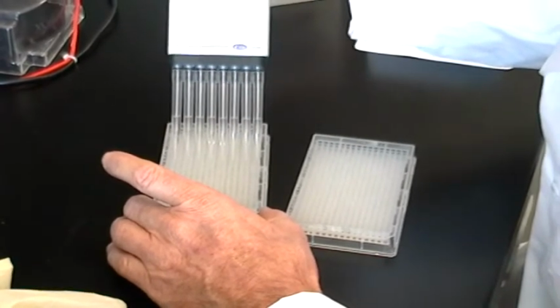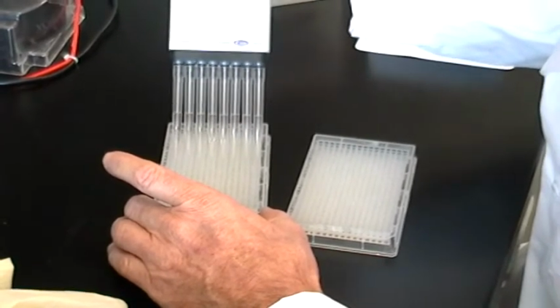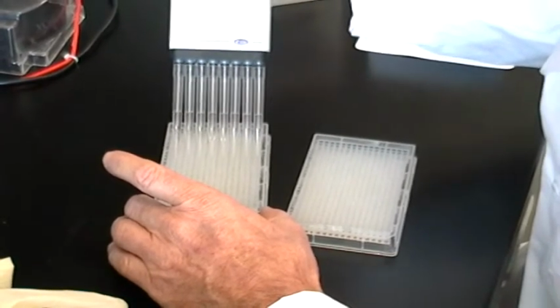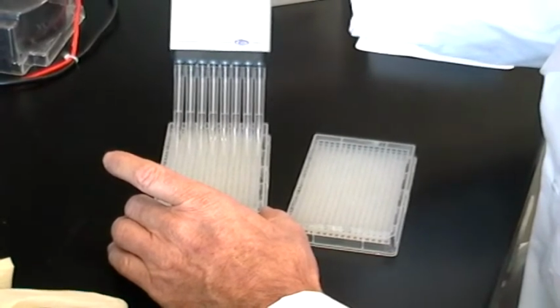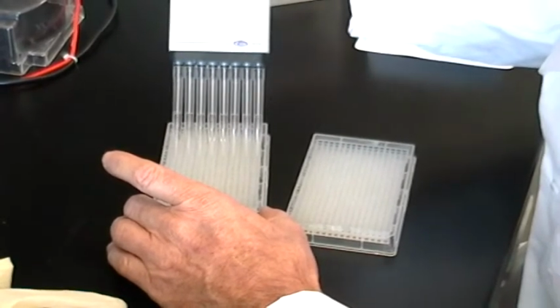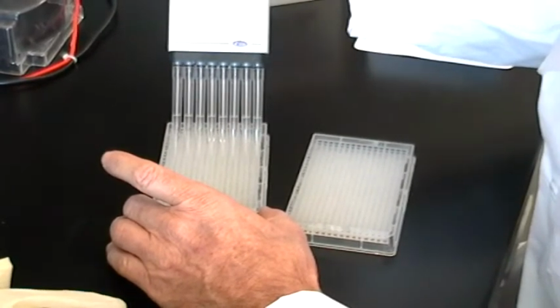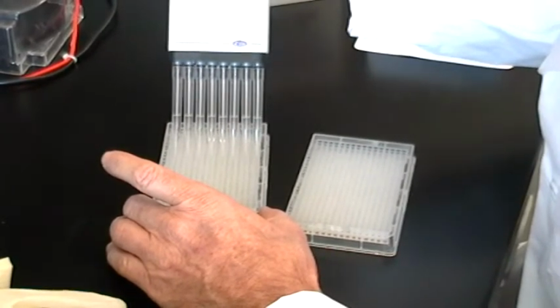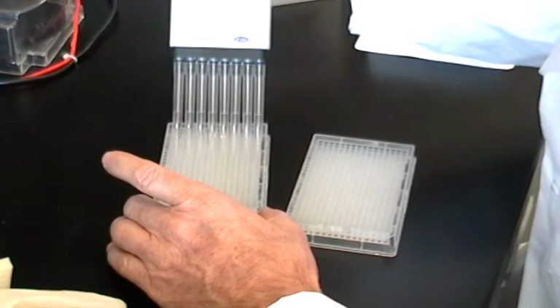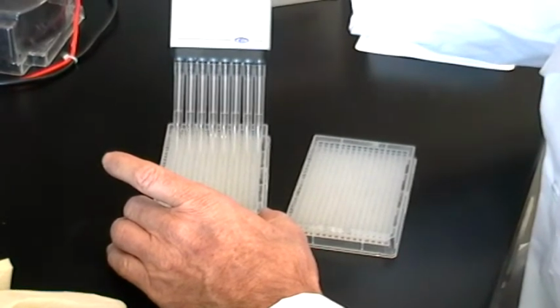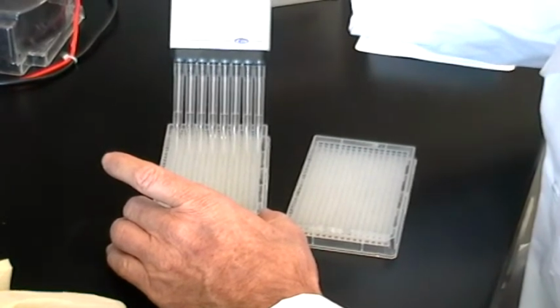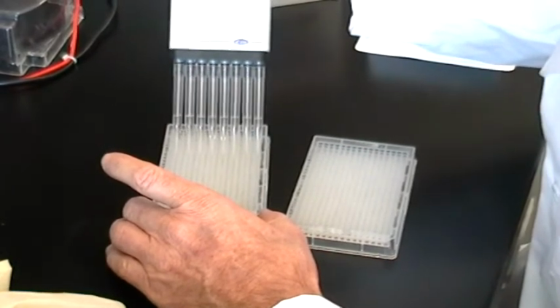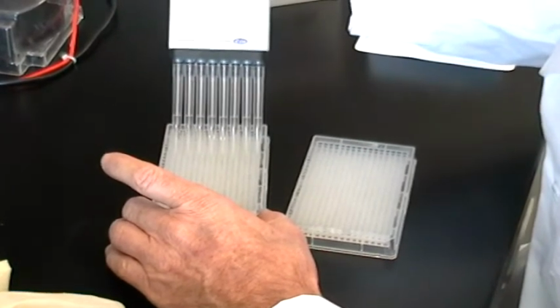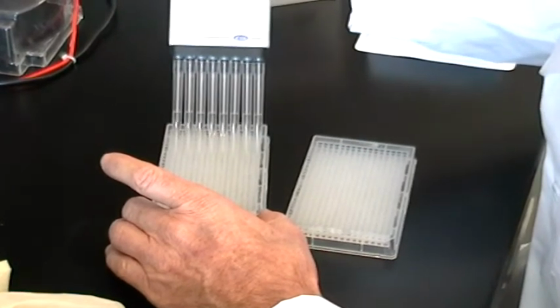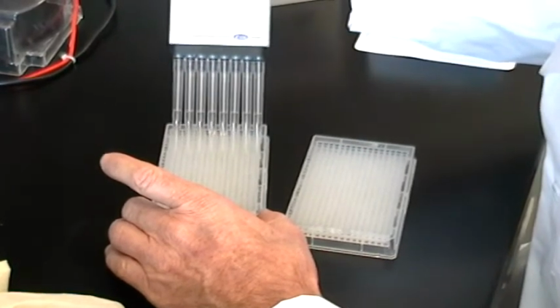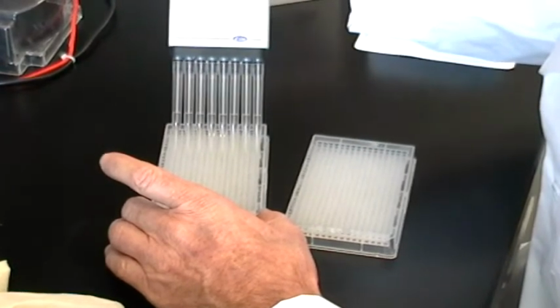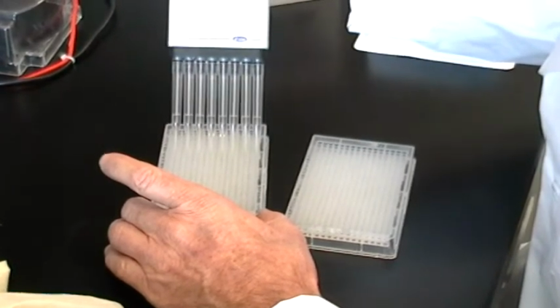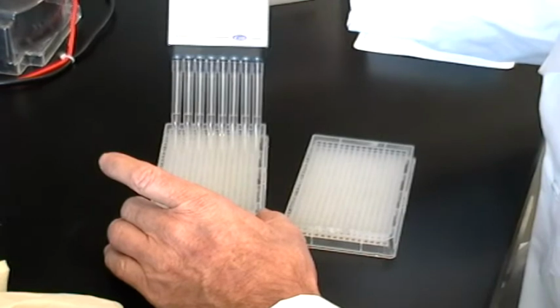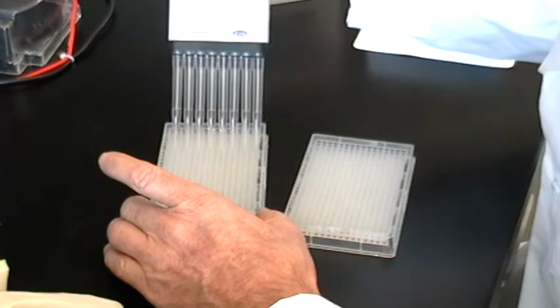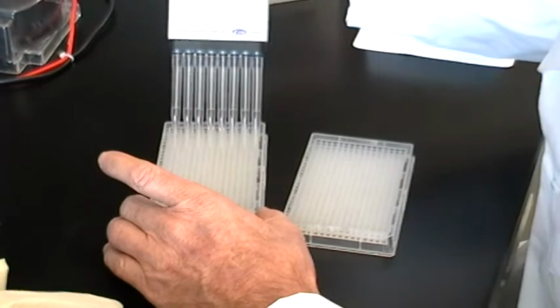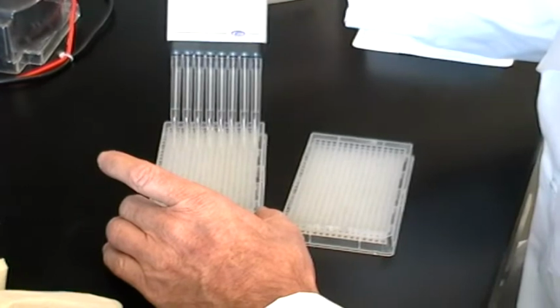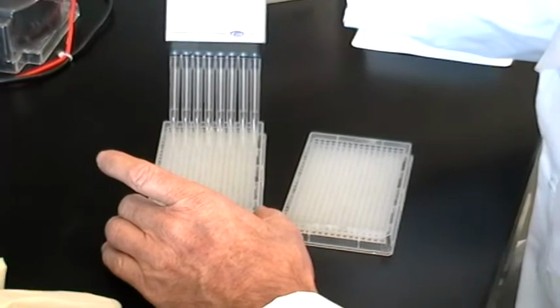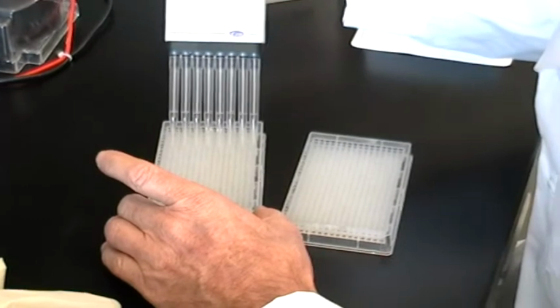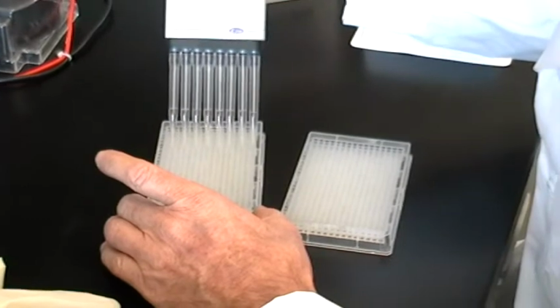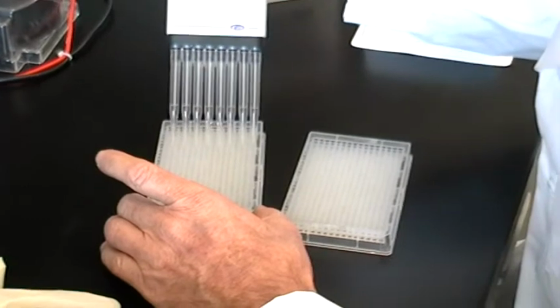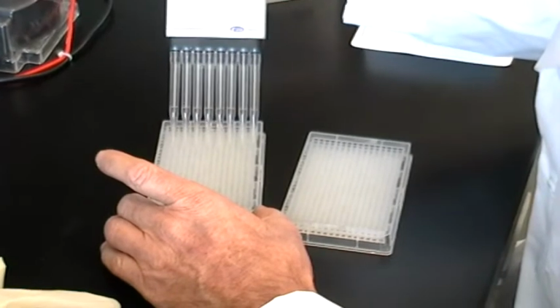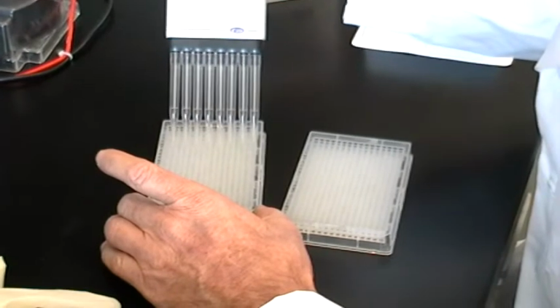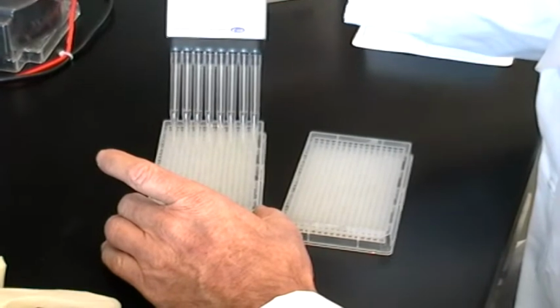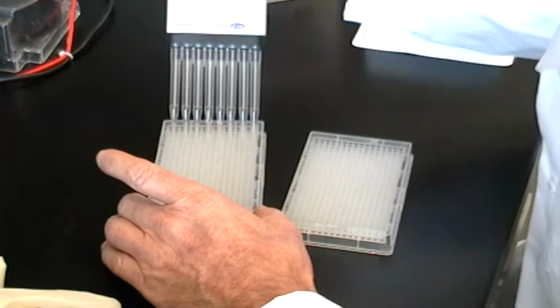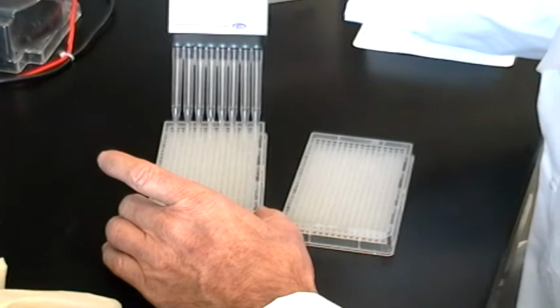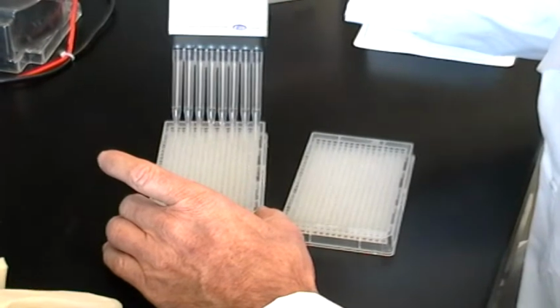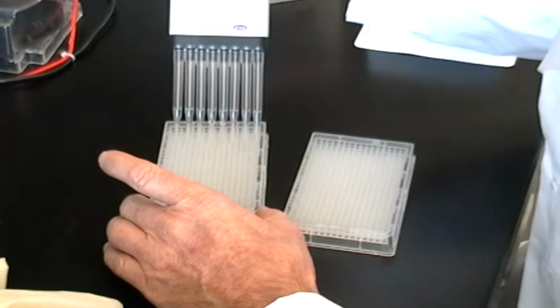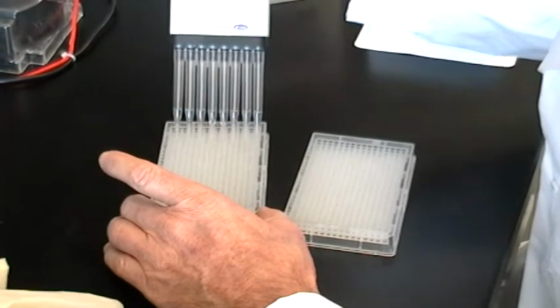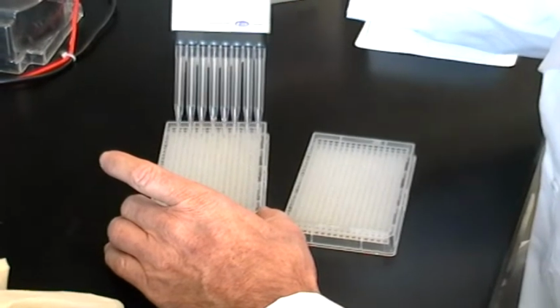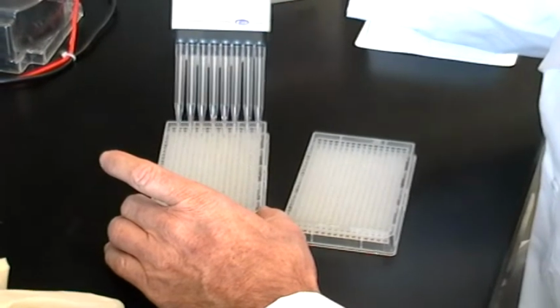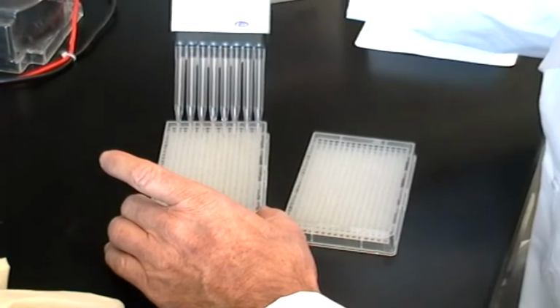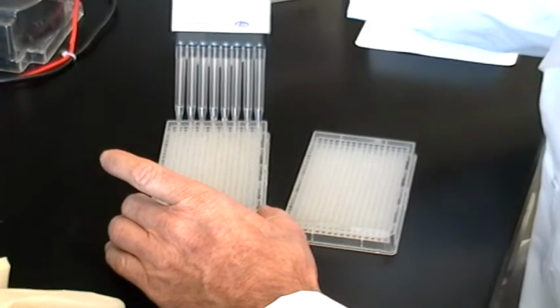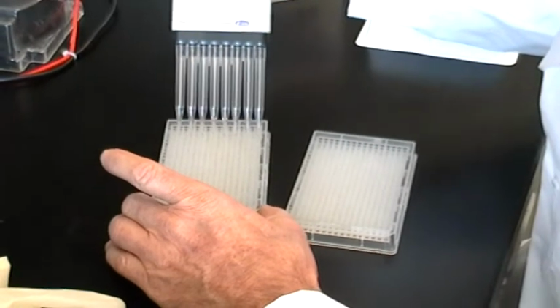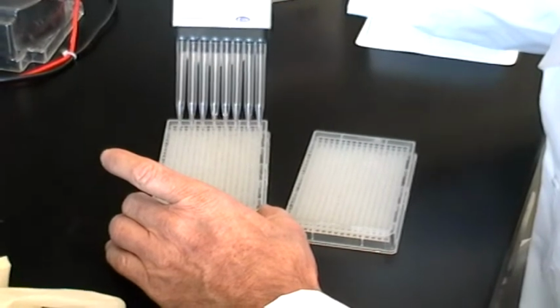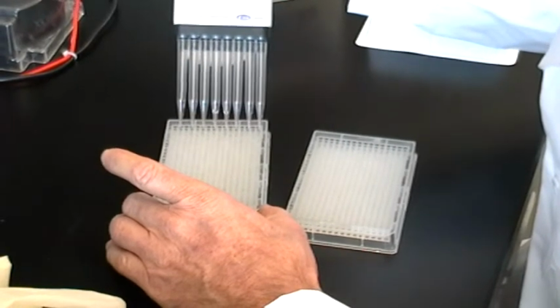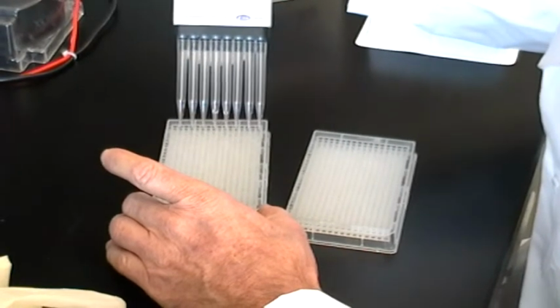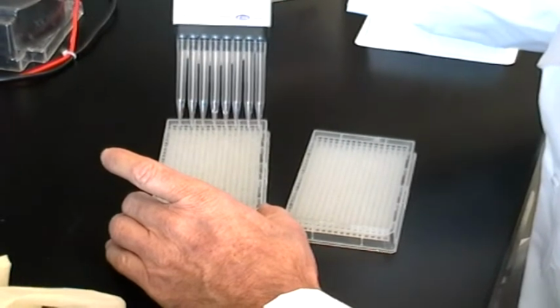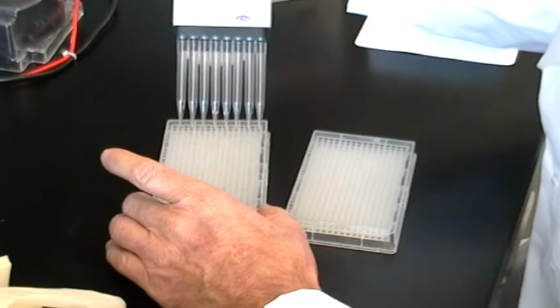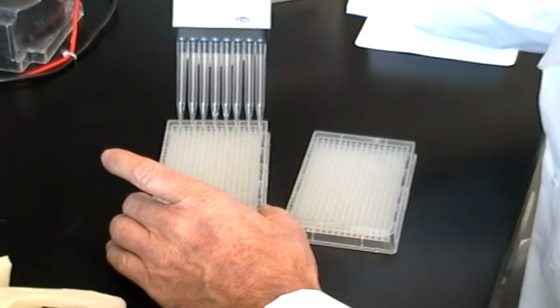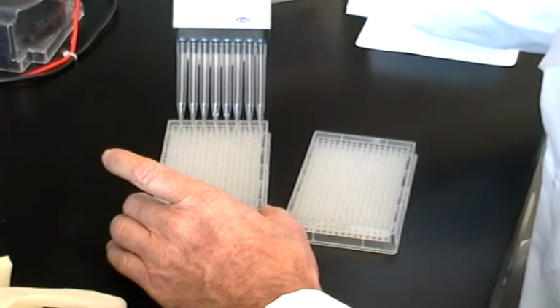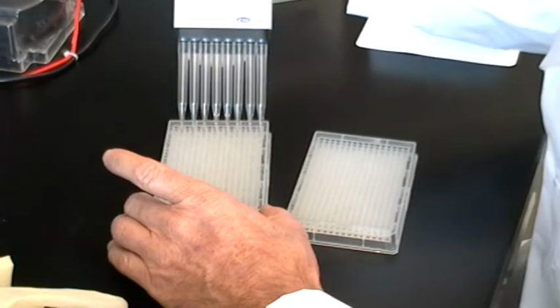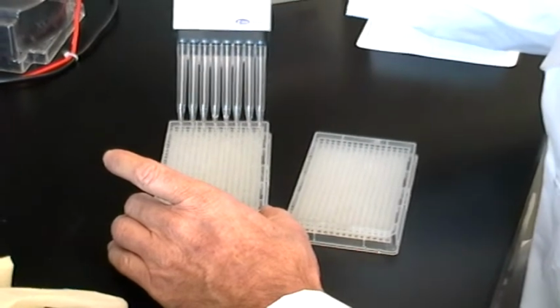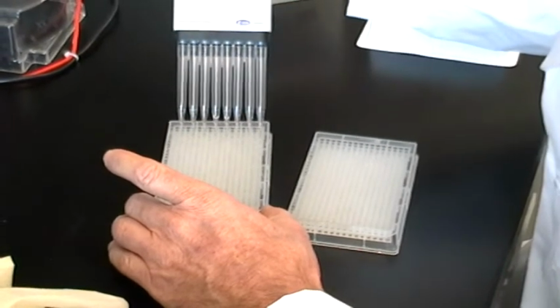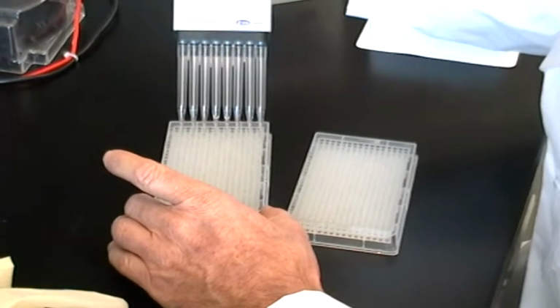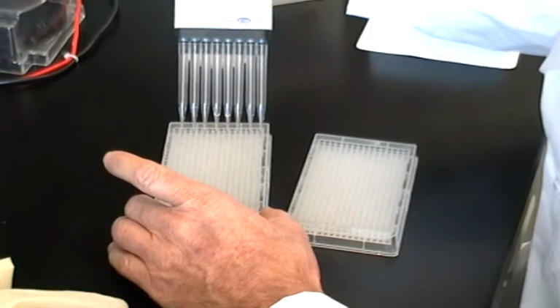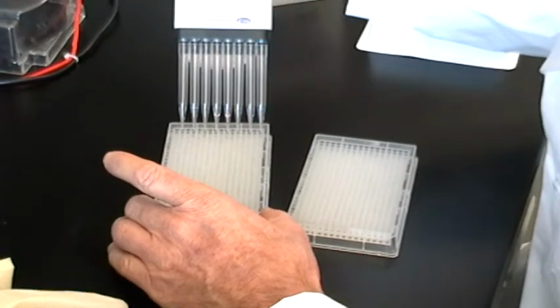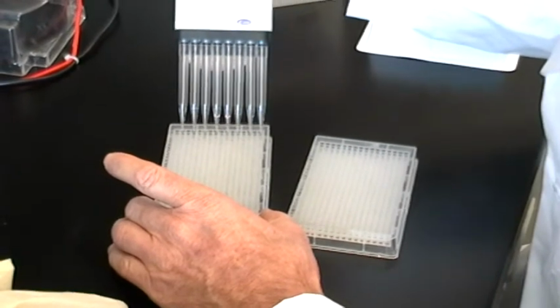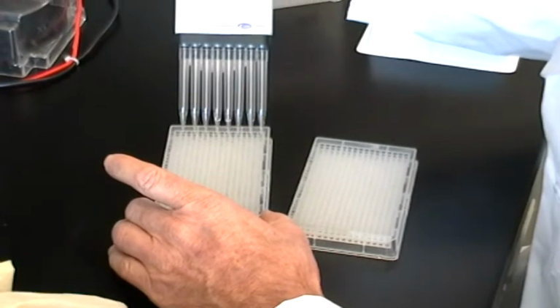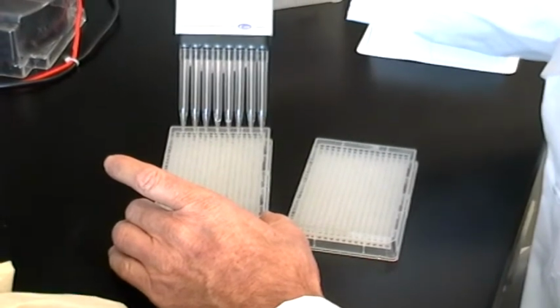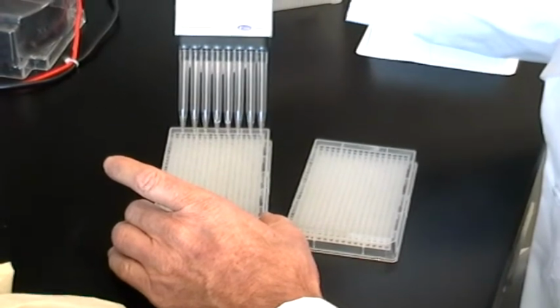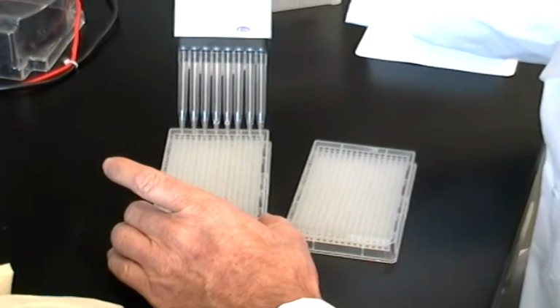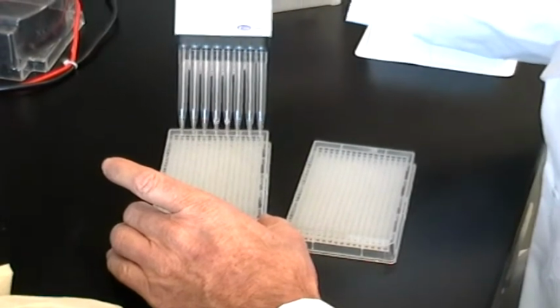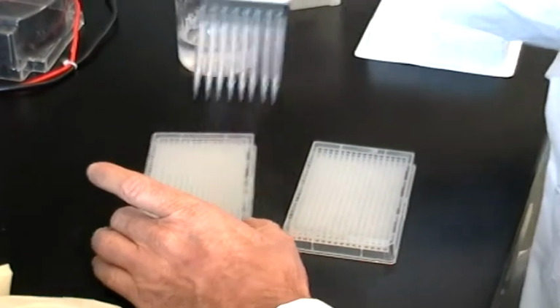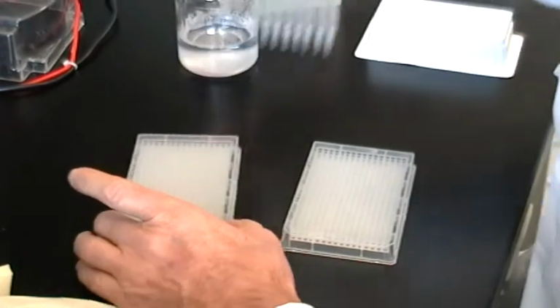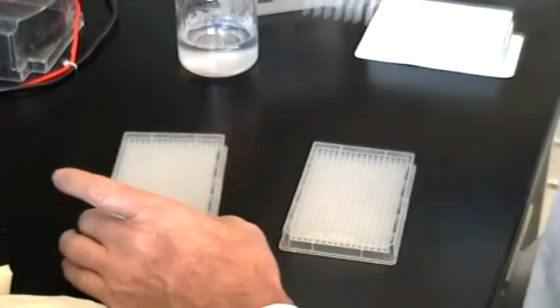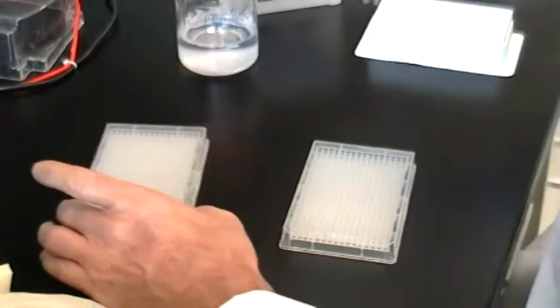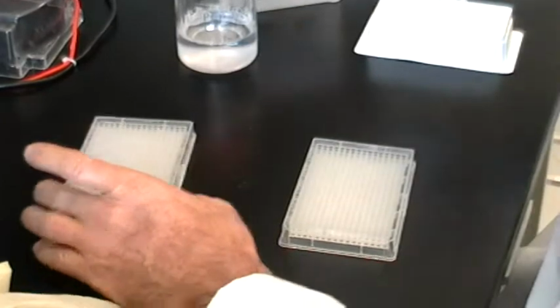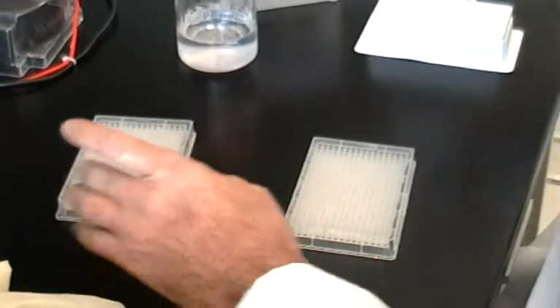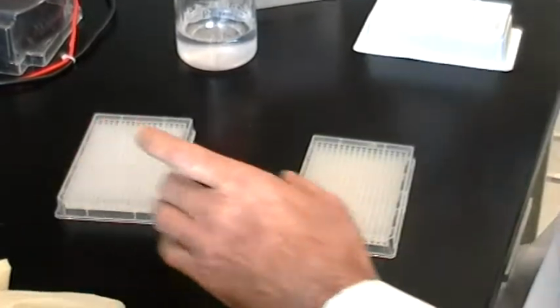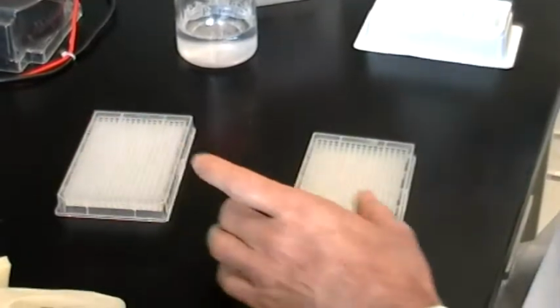As before, we are using the same pipetting technique that we used to fill the PEP plate, and preparing two plates as we have two gels.